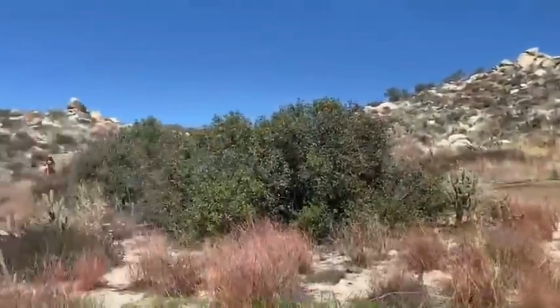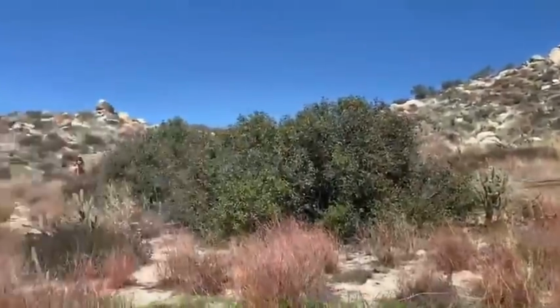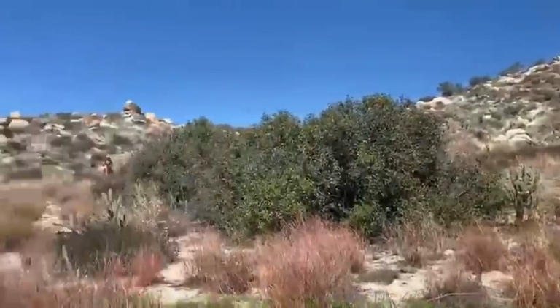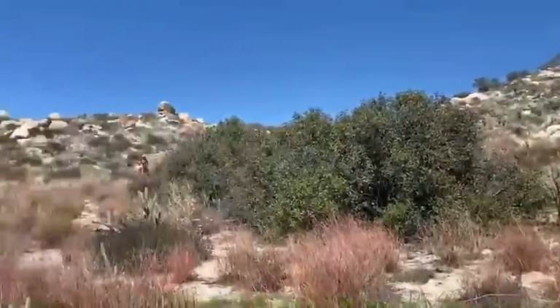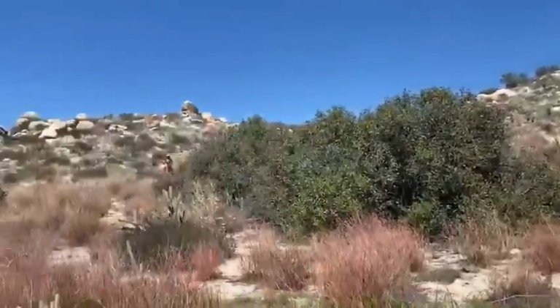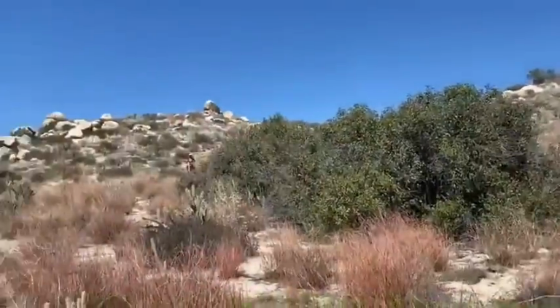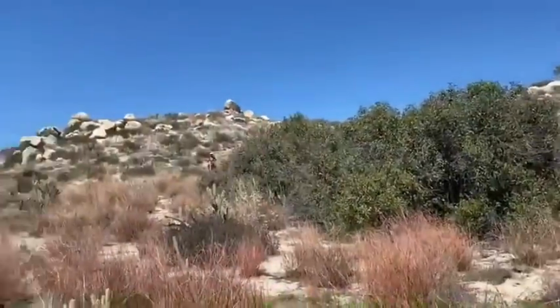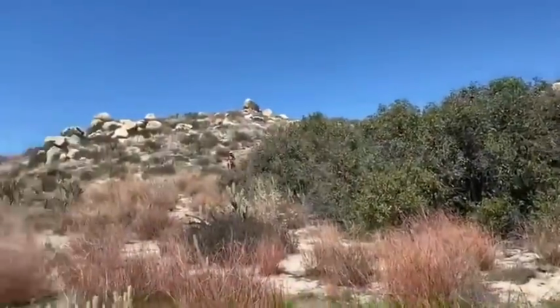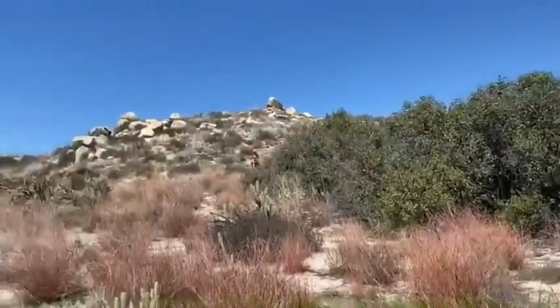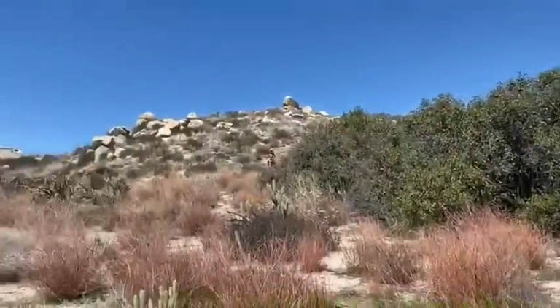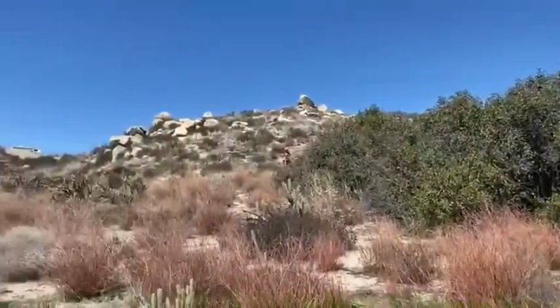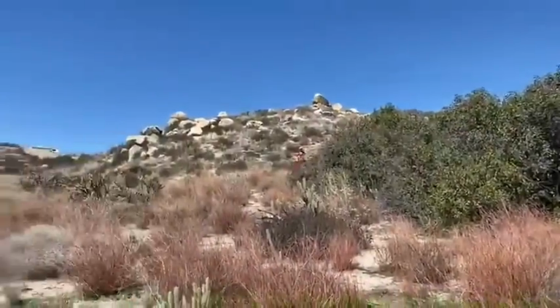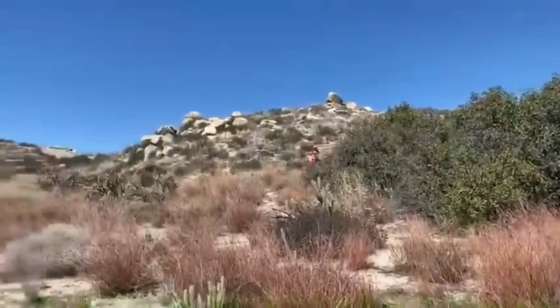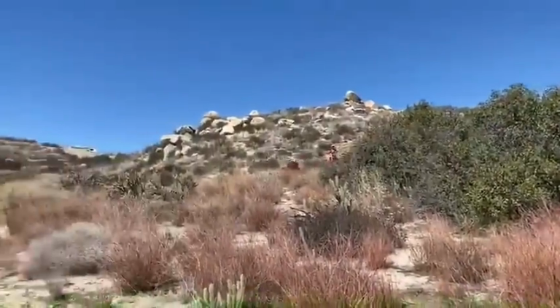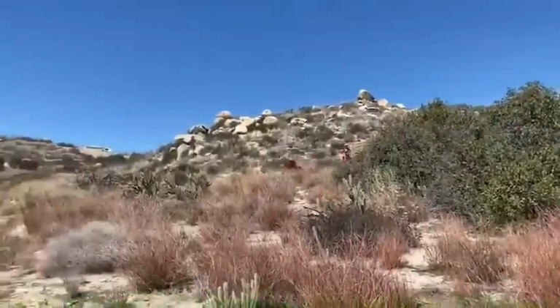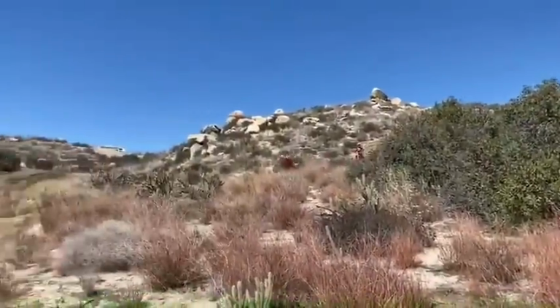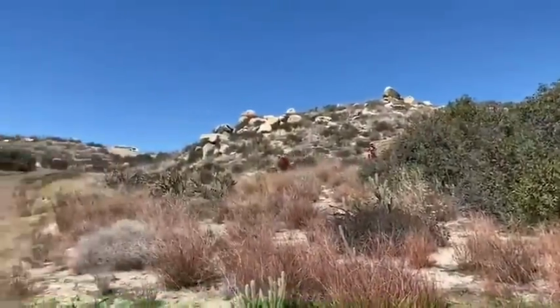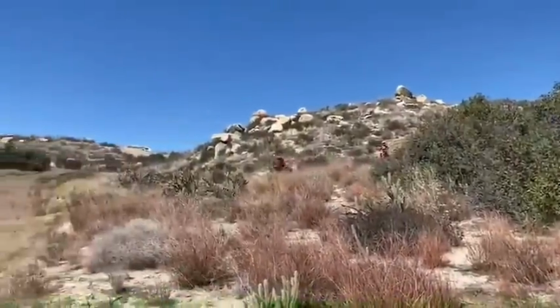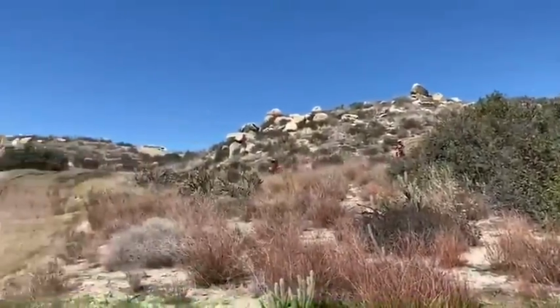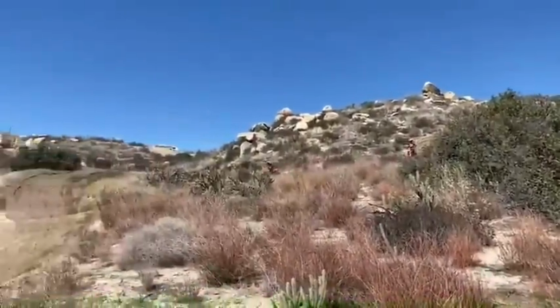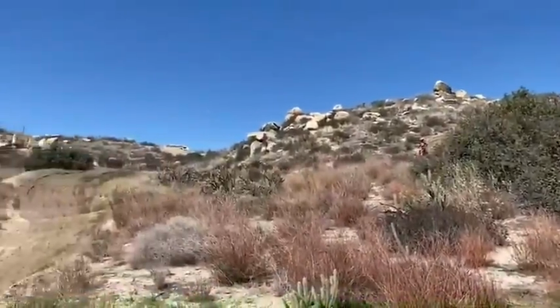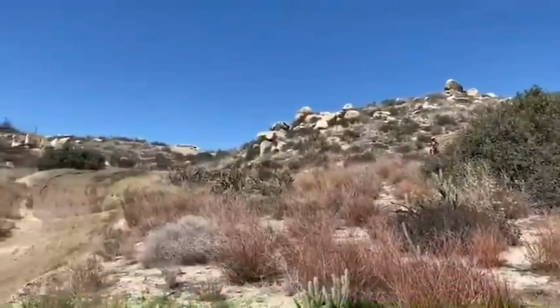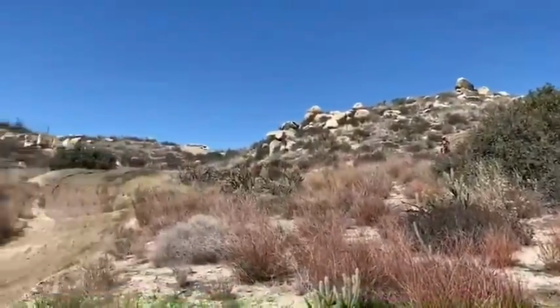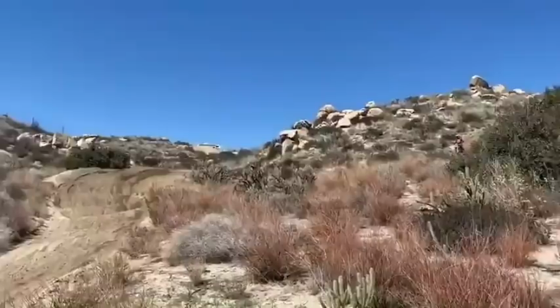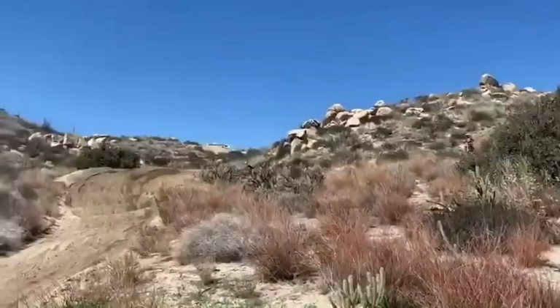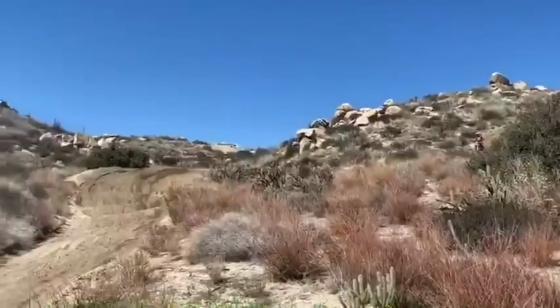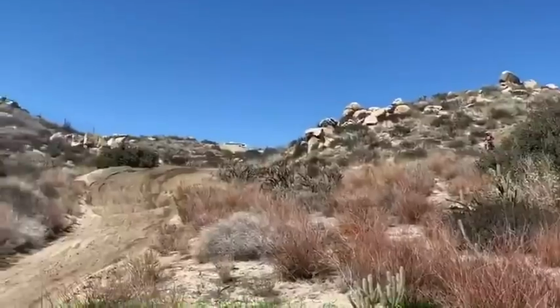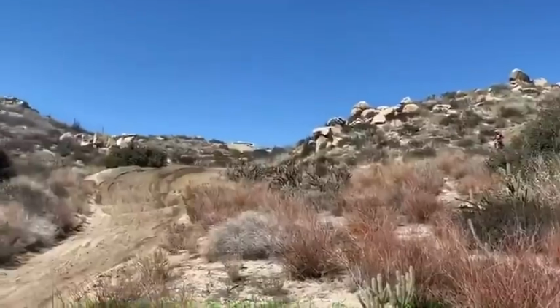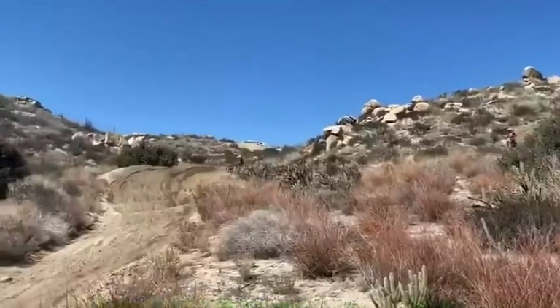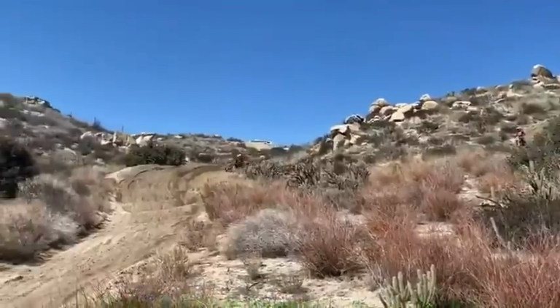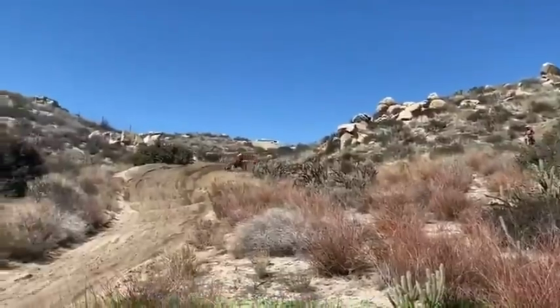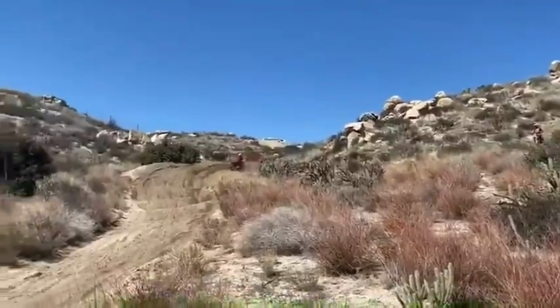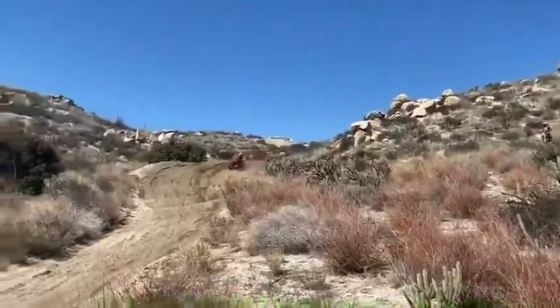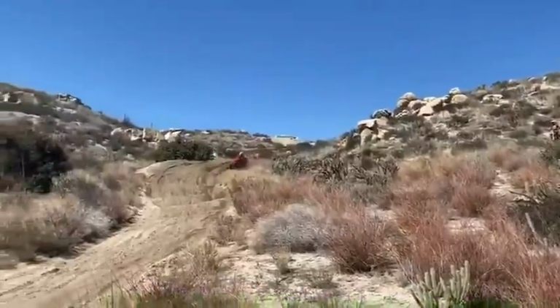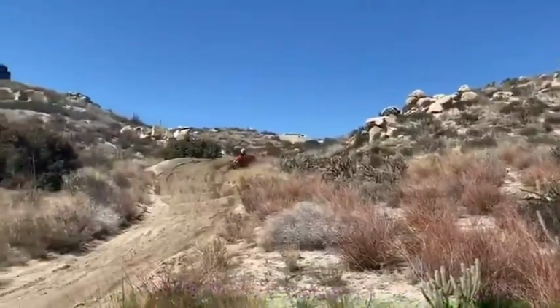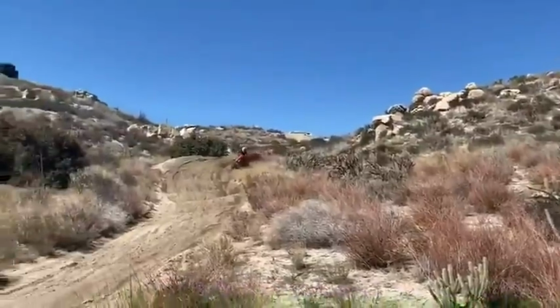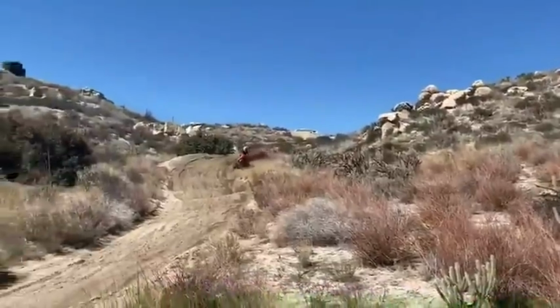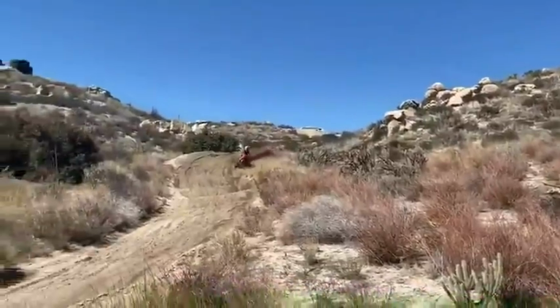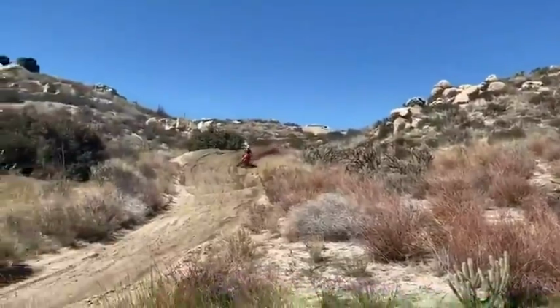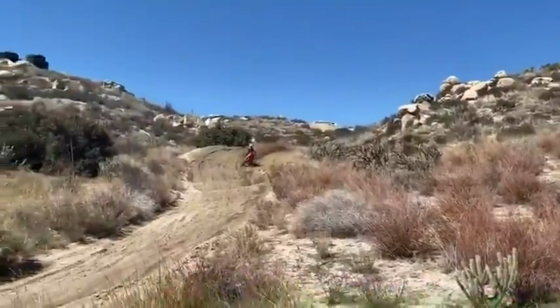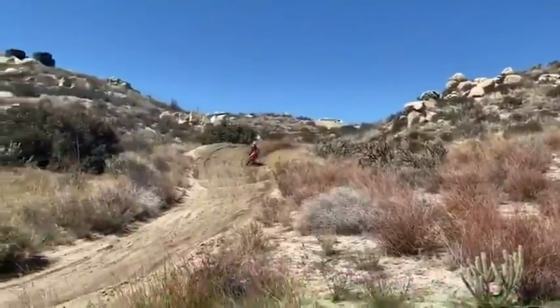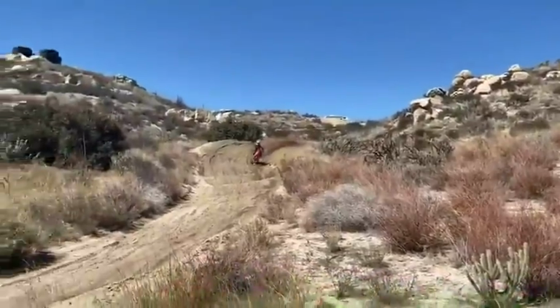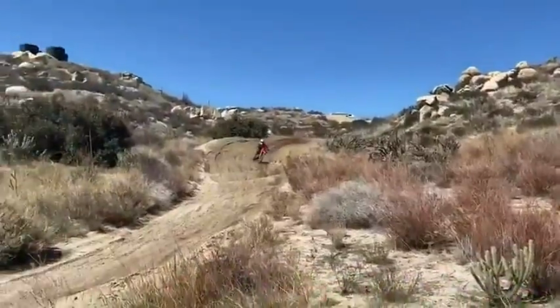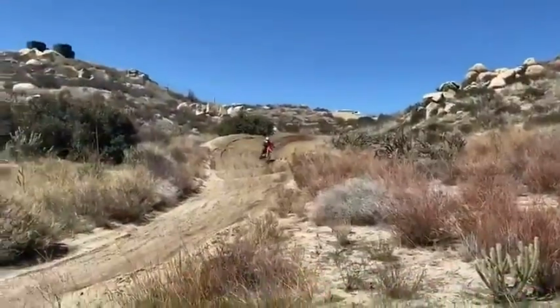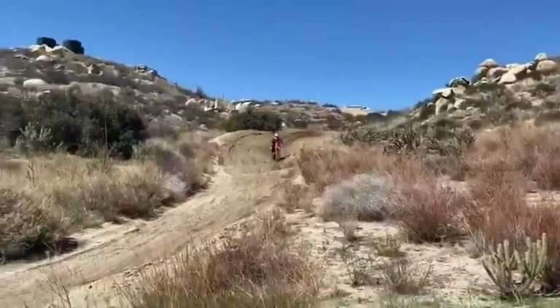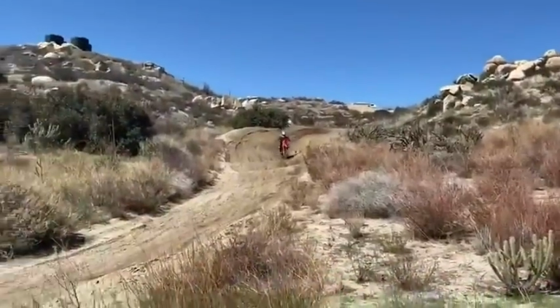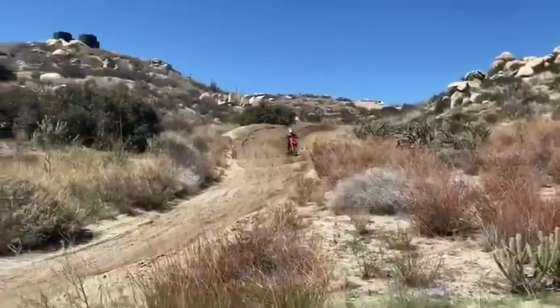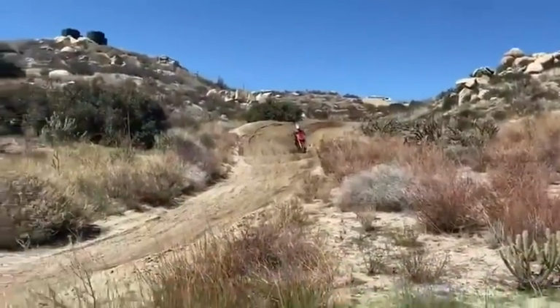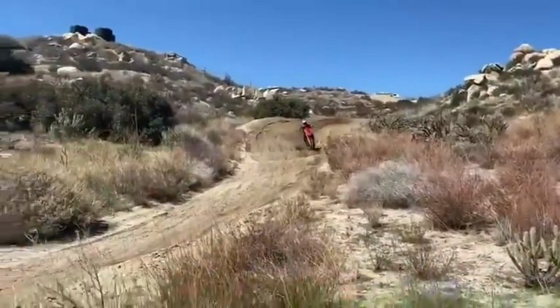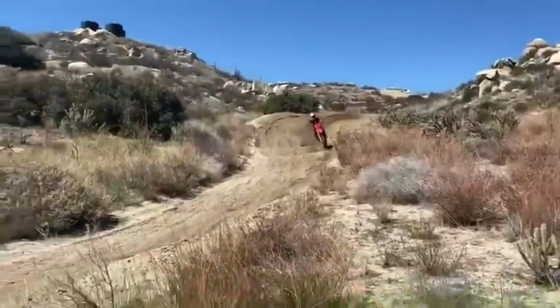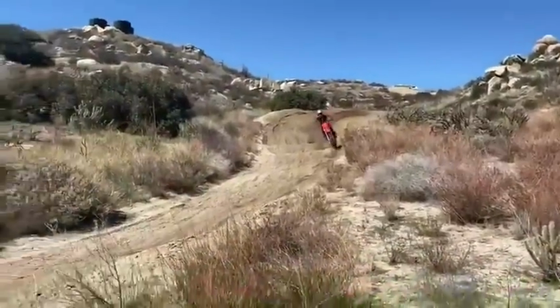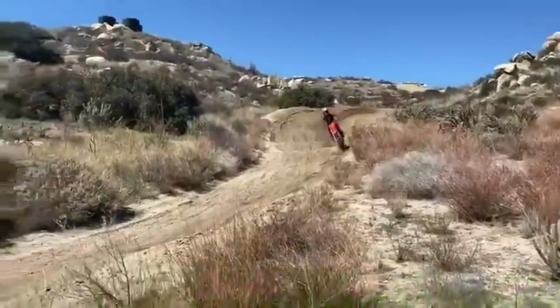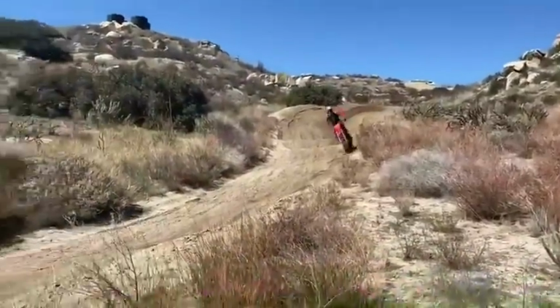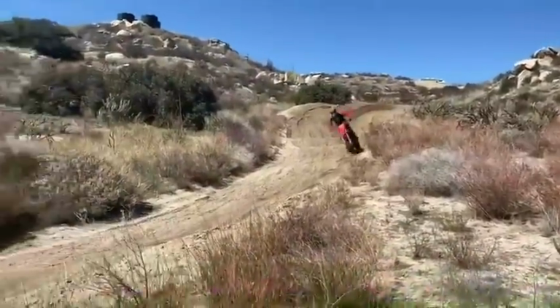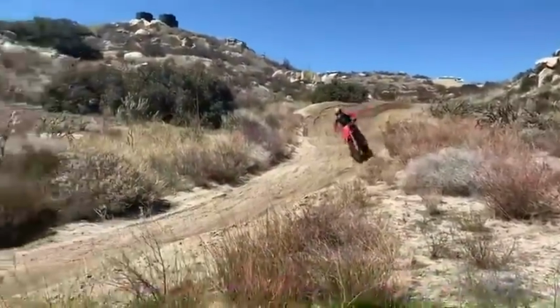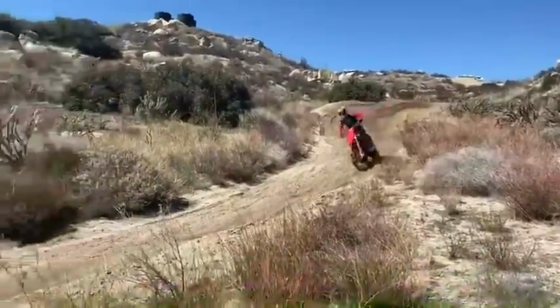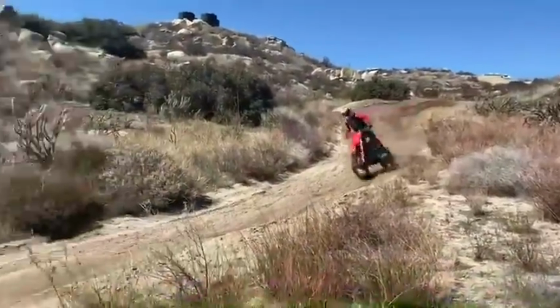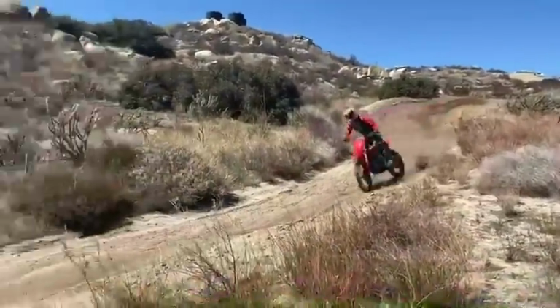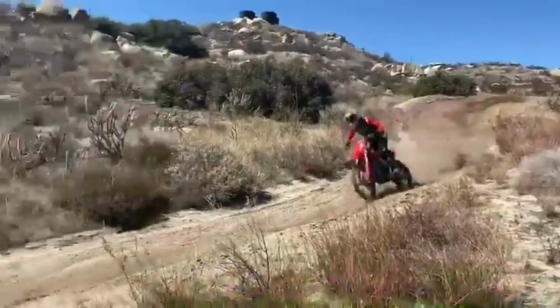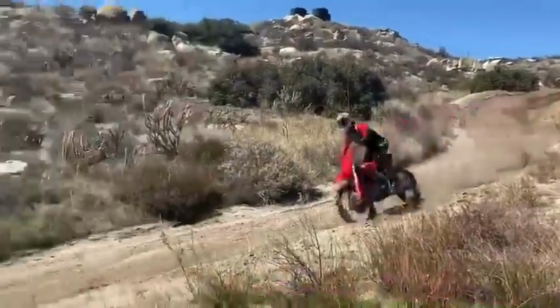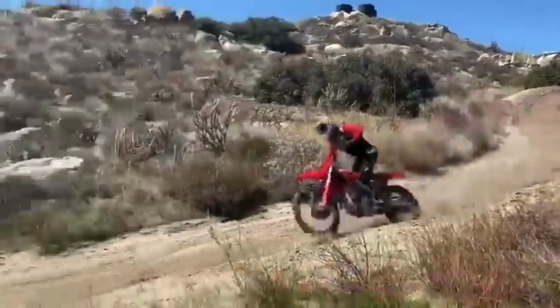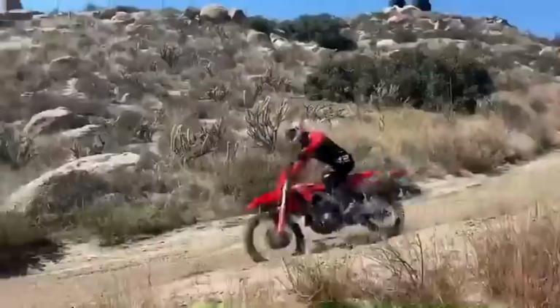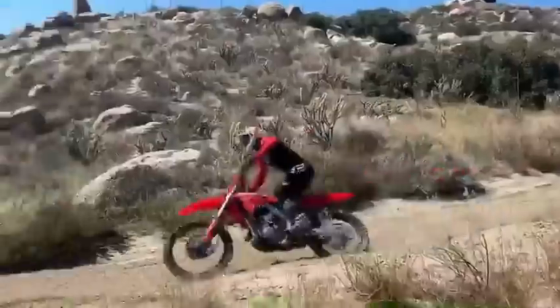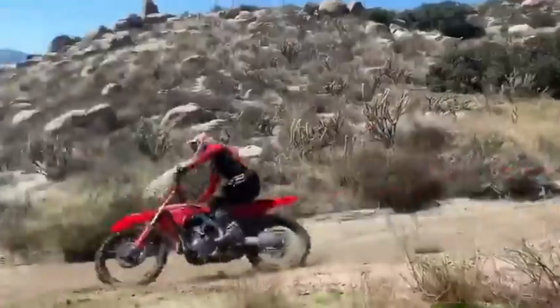Never feeling what motocross should feel like — with this flow, with this efficiency, with this softness, with this constant momentum. Dance on your bike, on your feet. And that's the way it's done, son. The dance, baby.